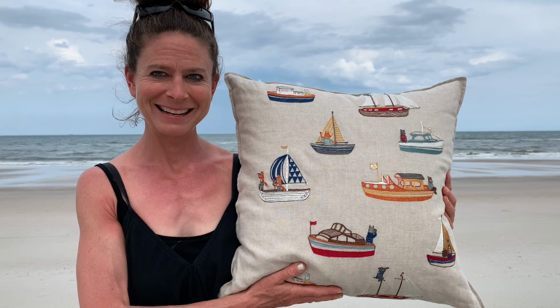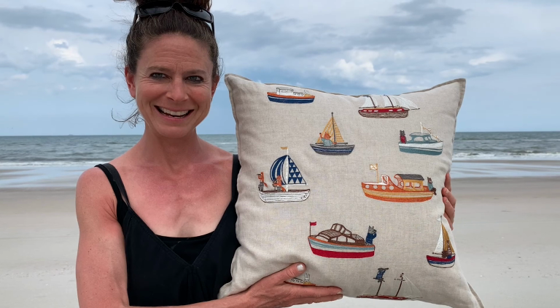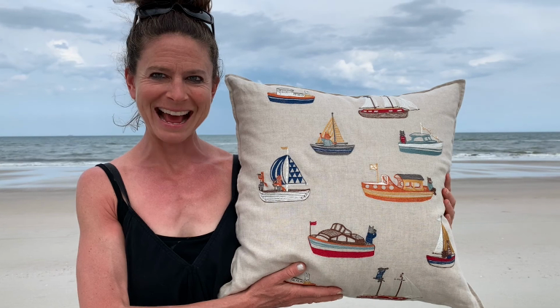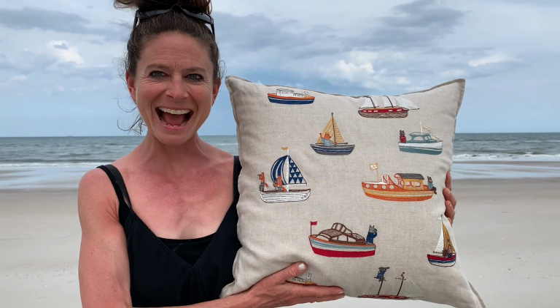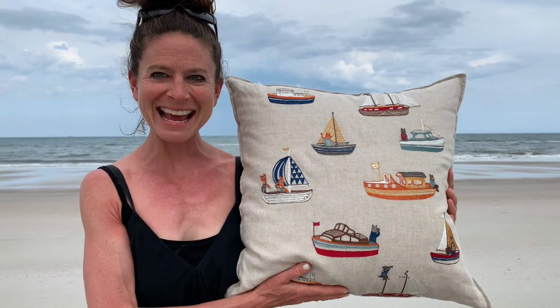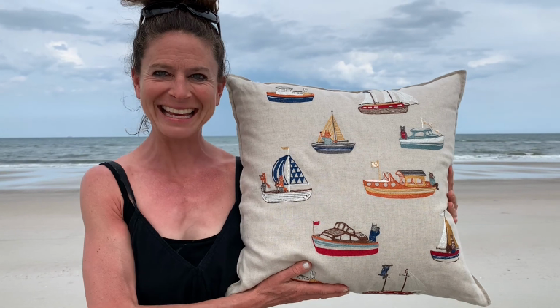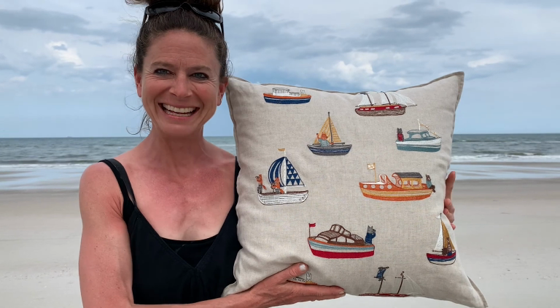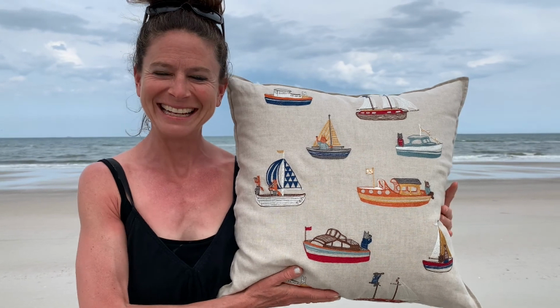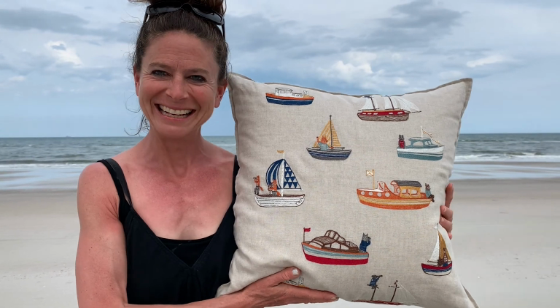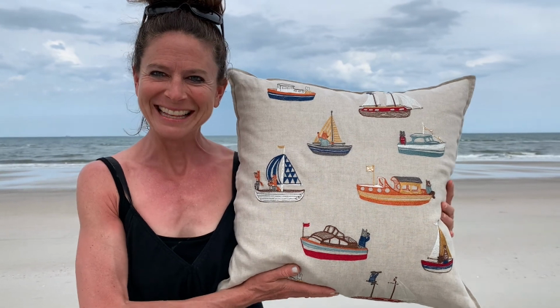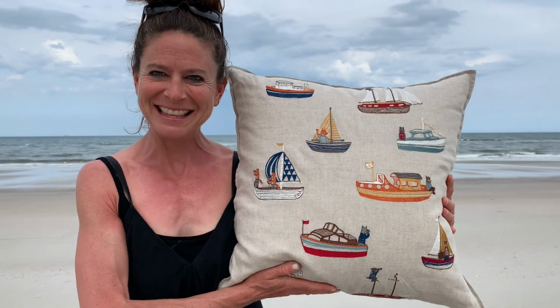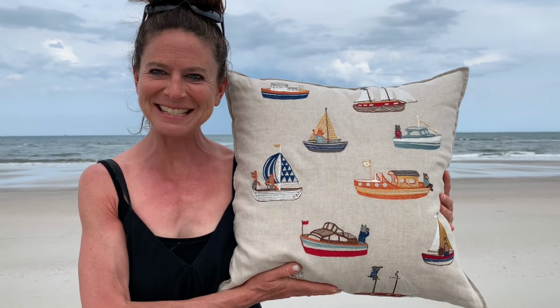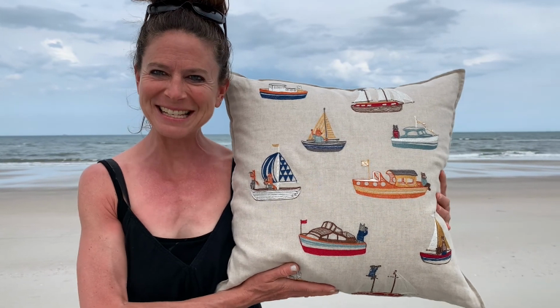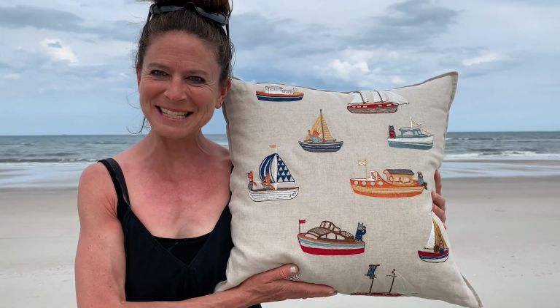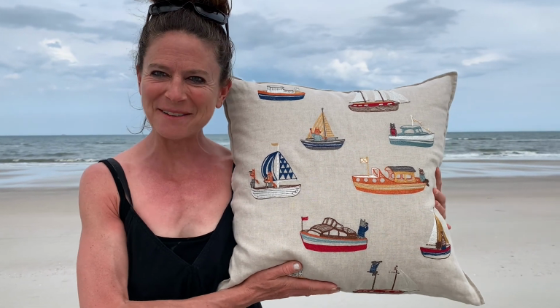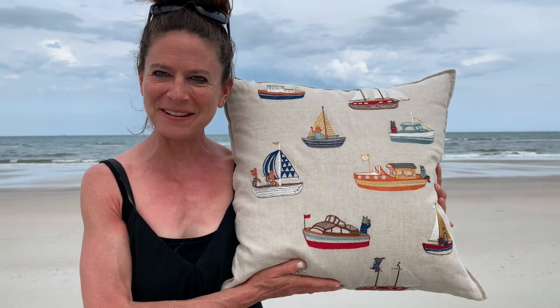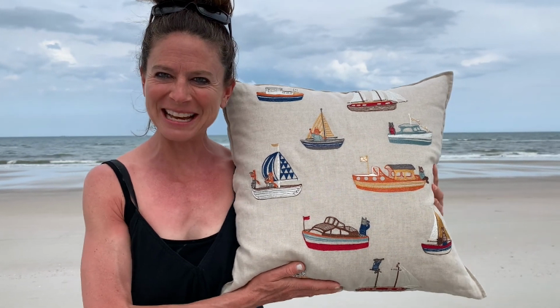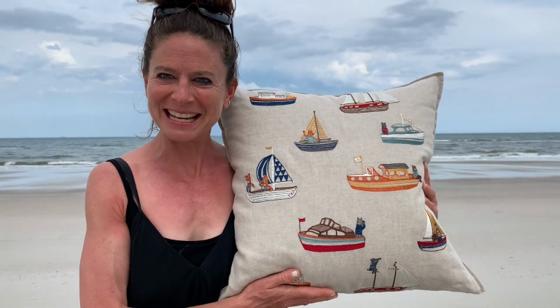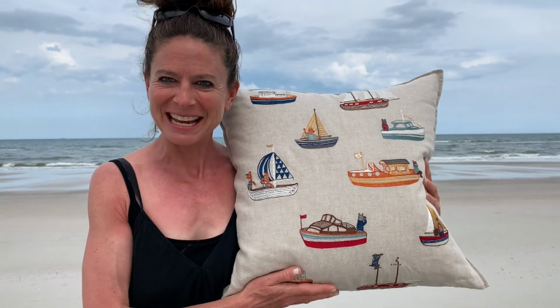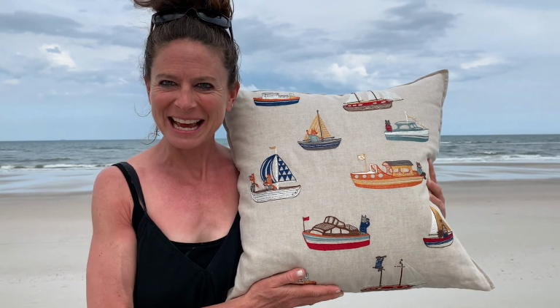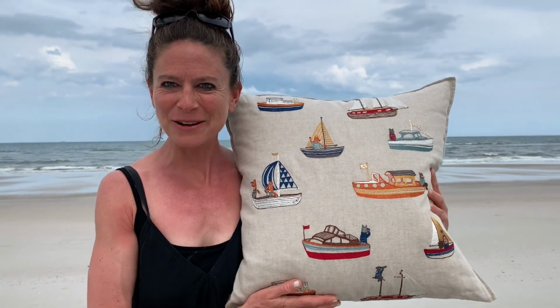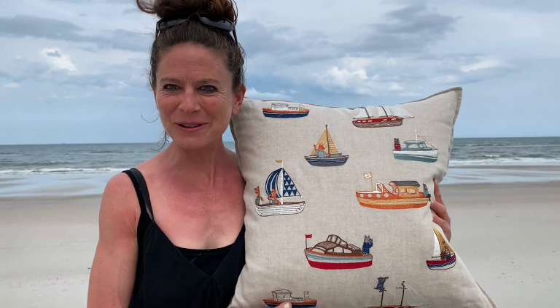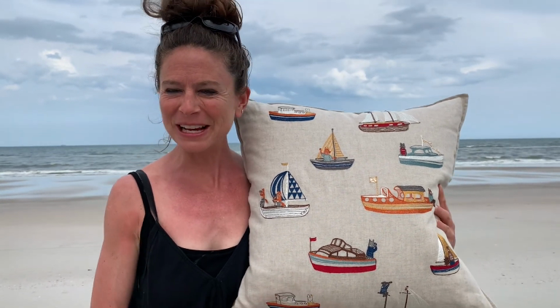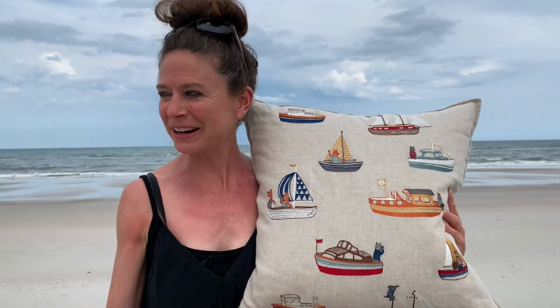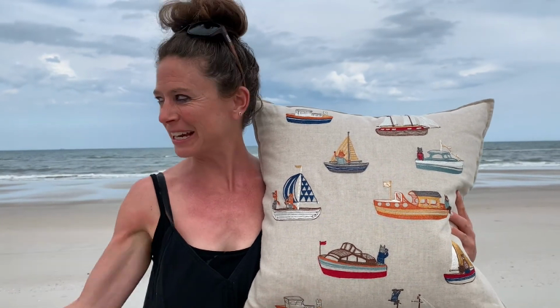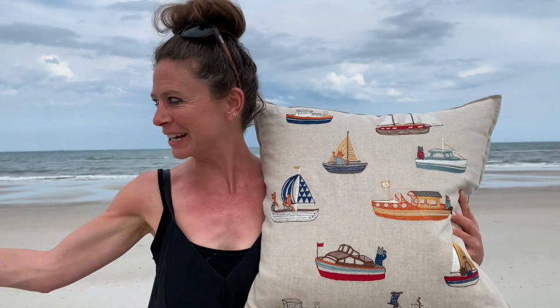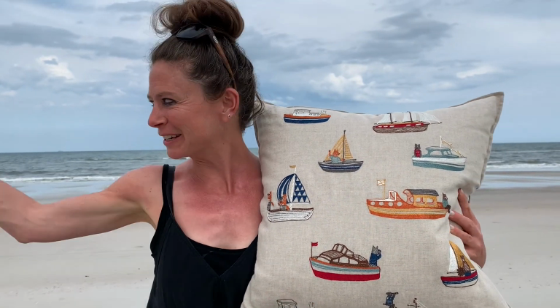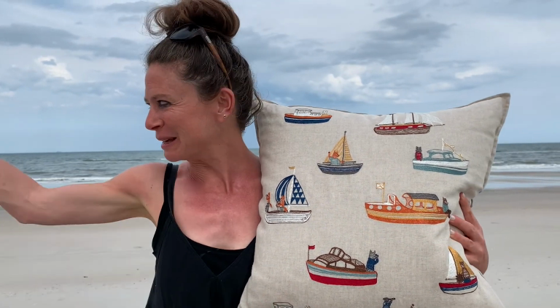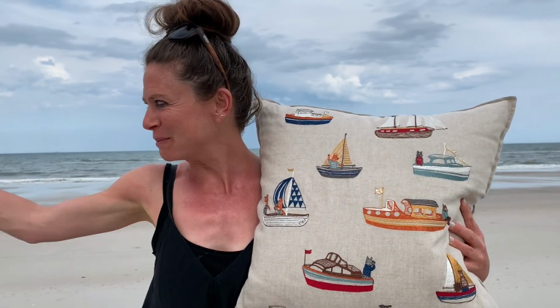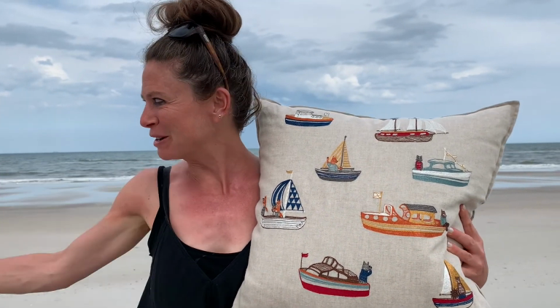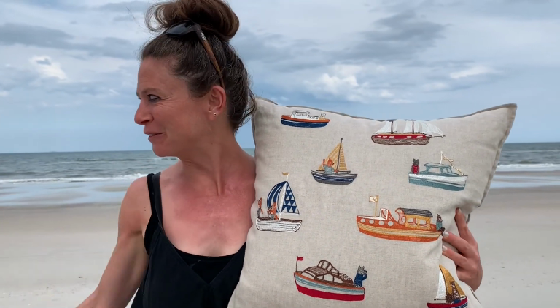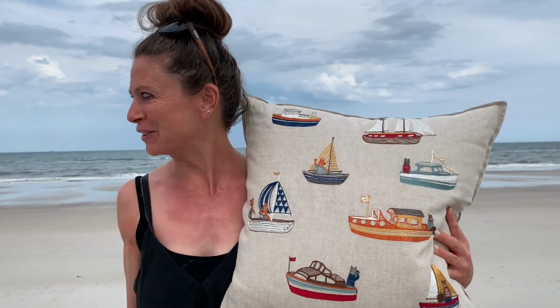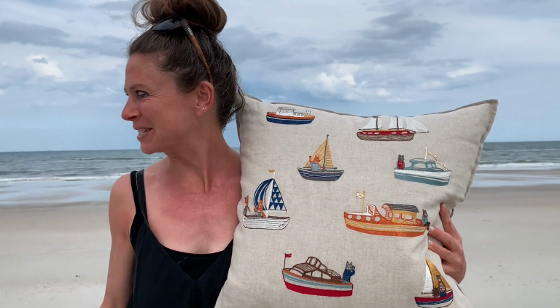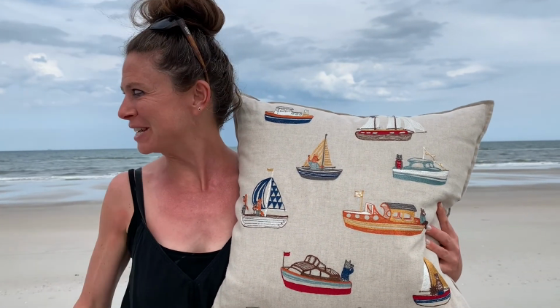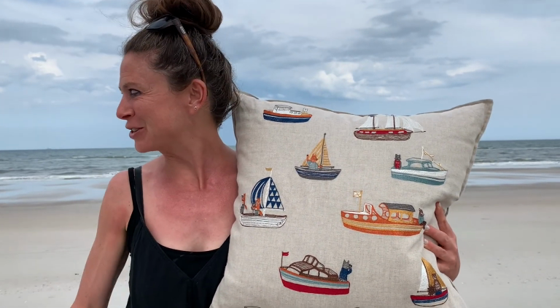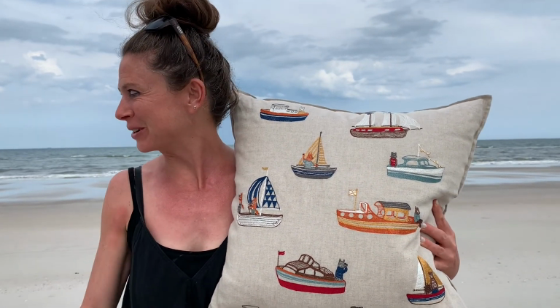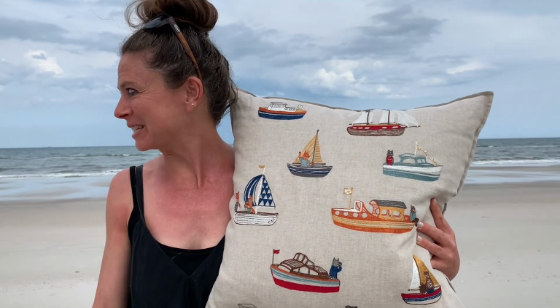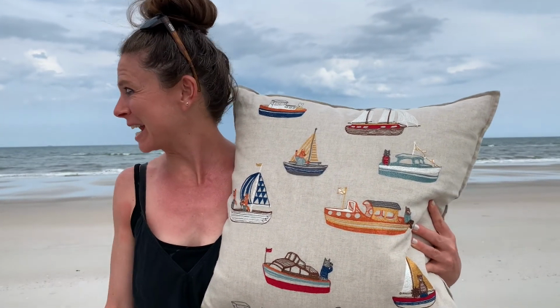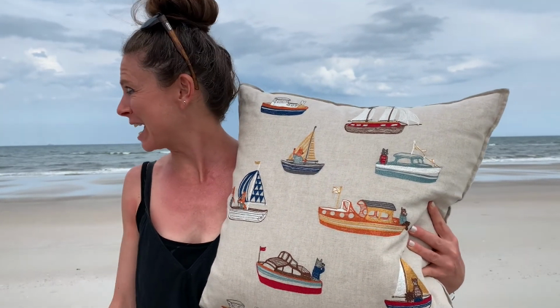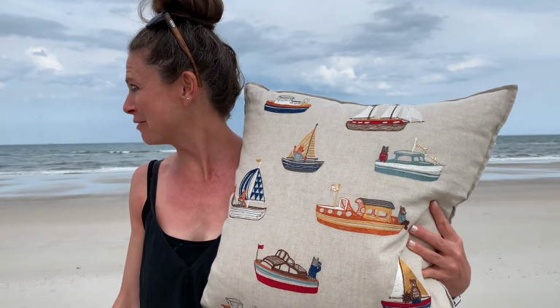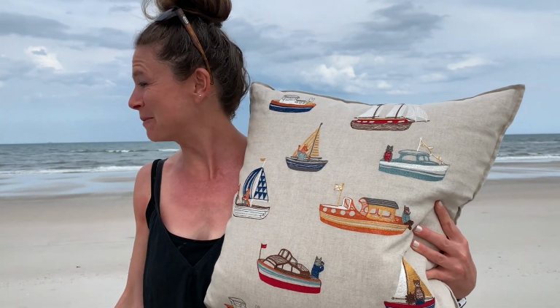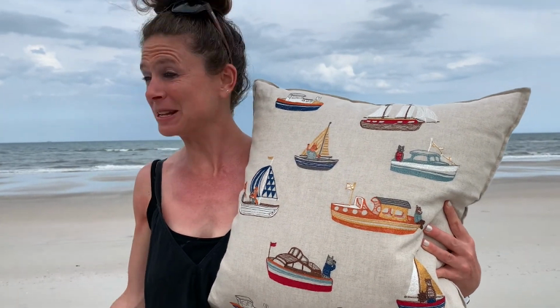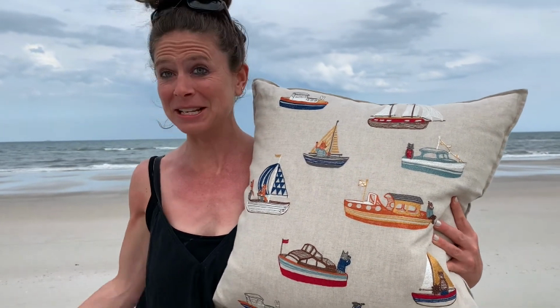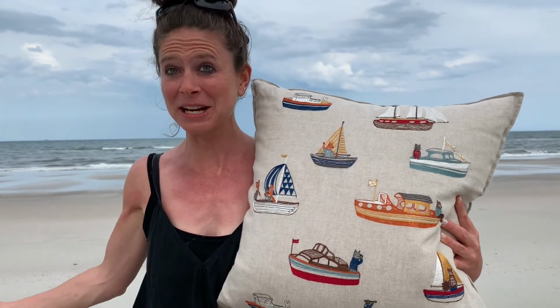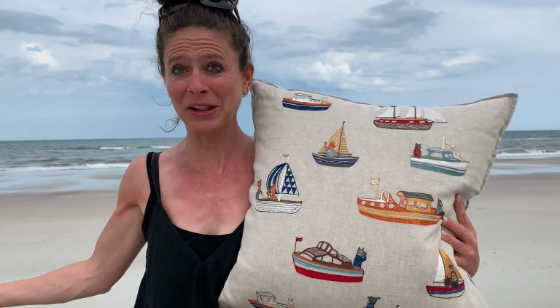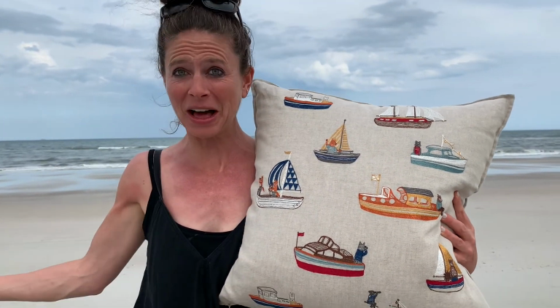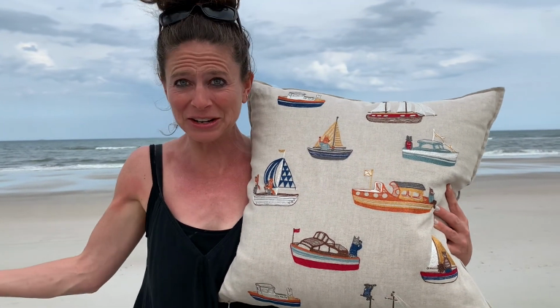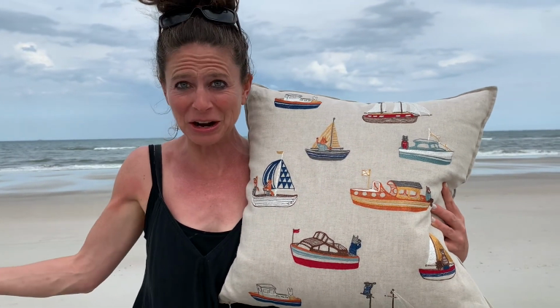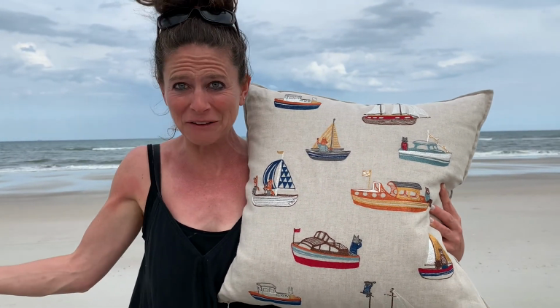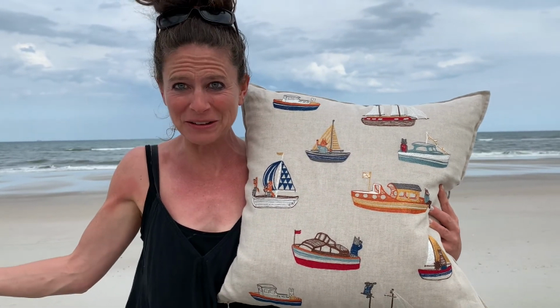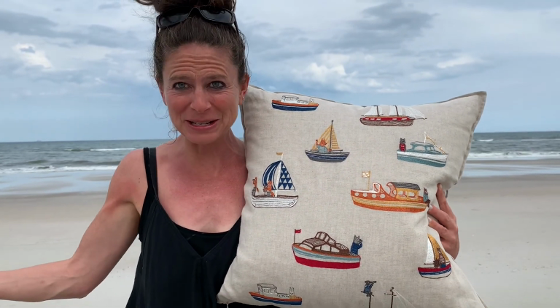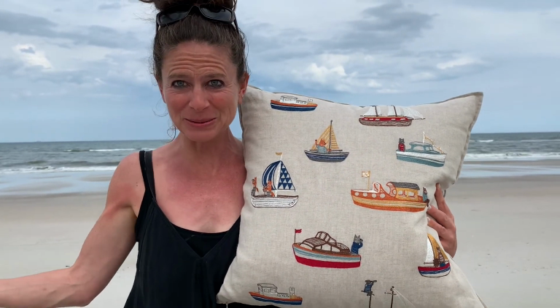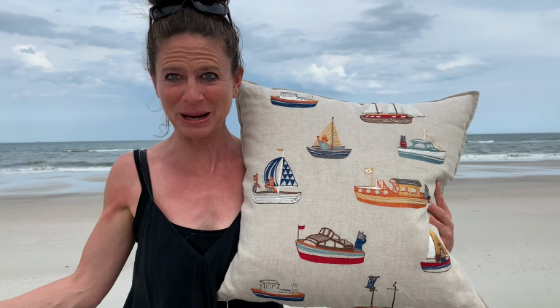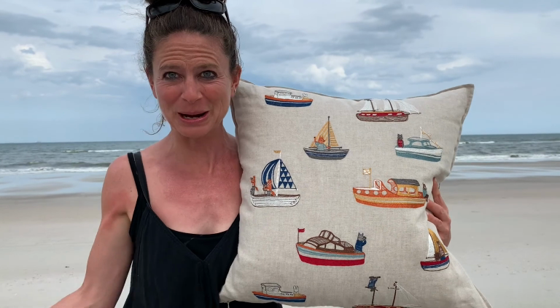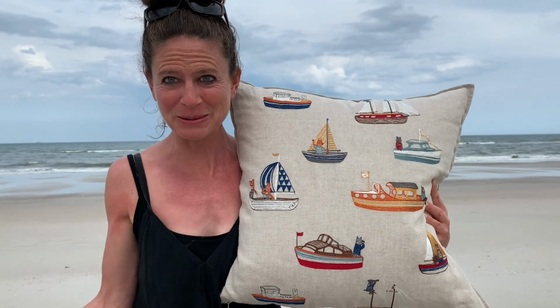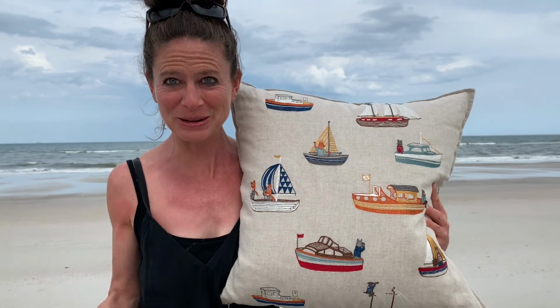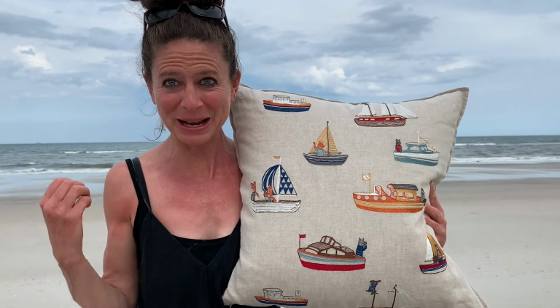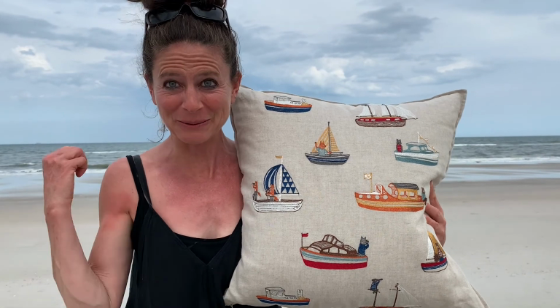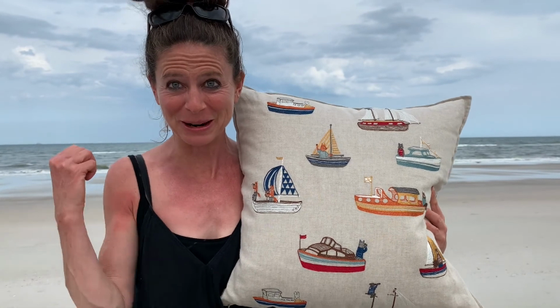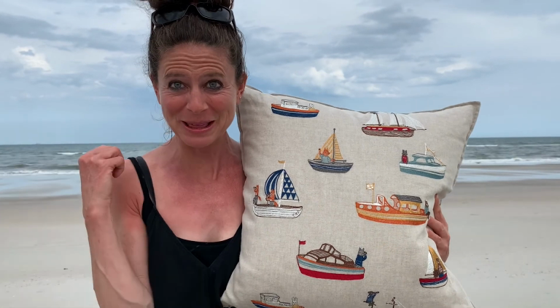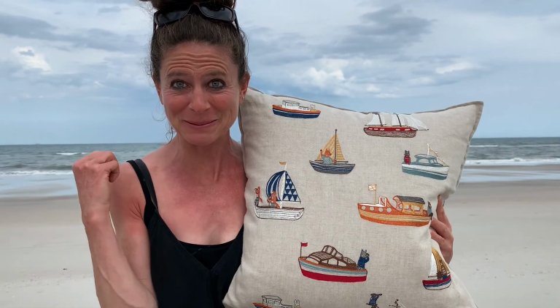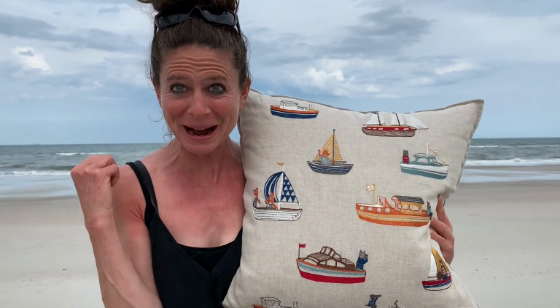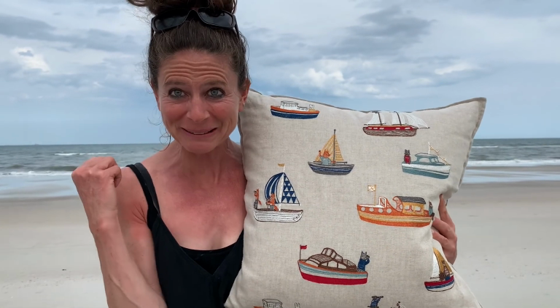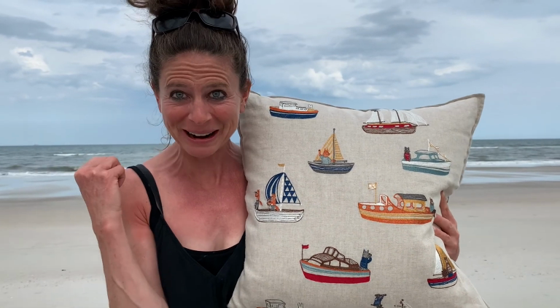Hi, this is Stephanie and we are here at the beautiful seashore today. We've been seeing a lot of dolphins — we hope you get one in the background.